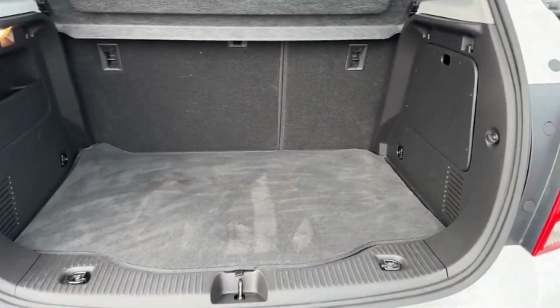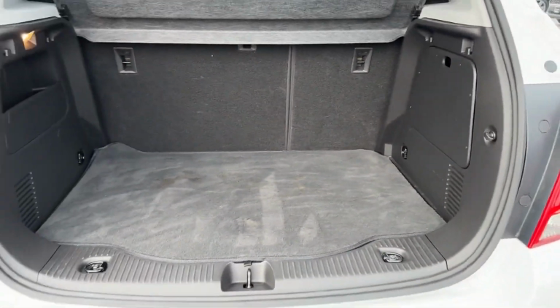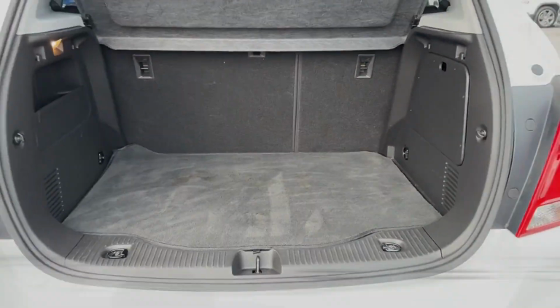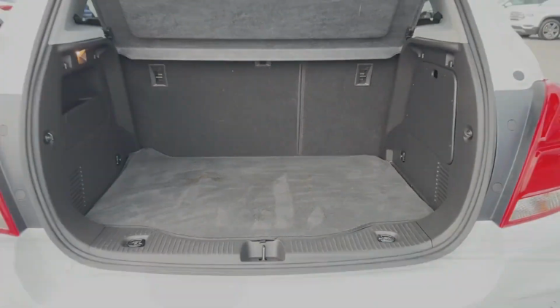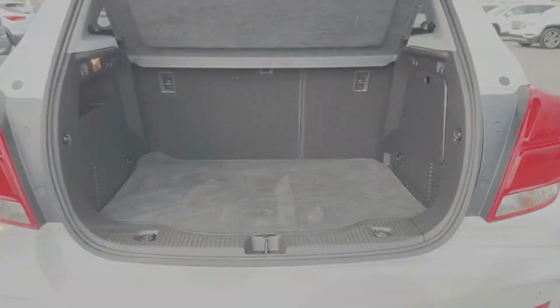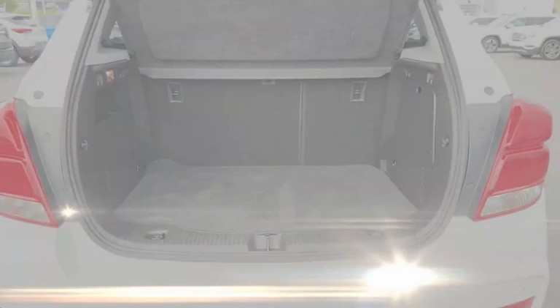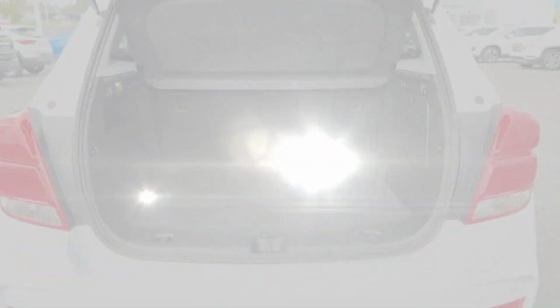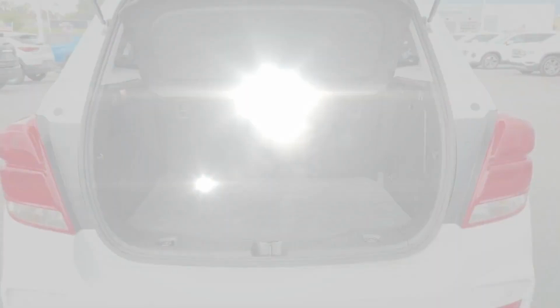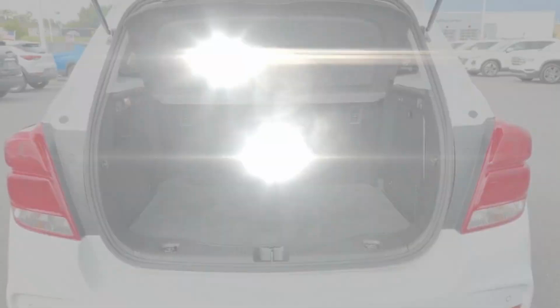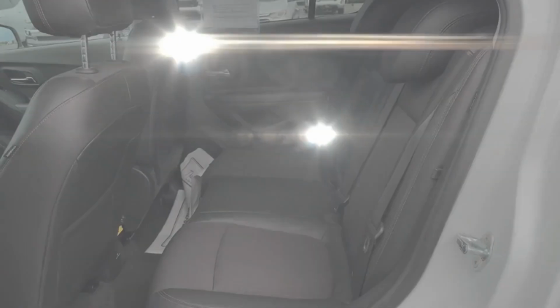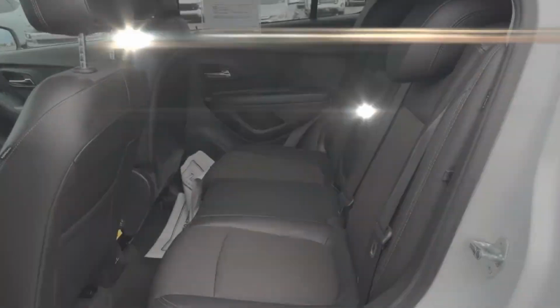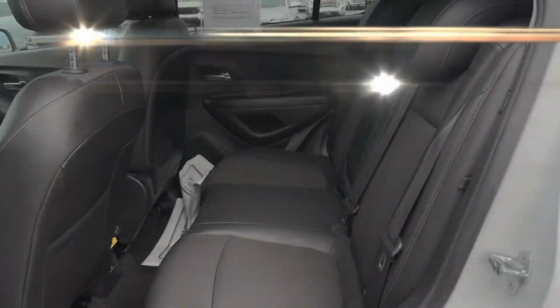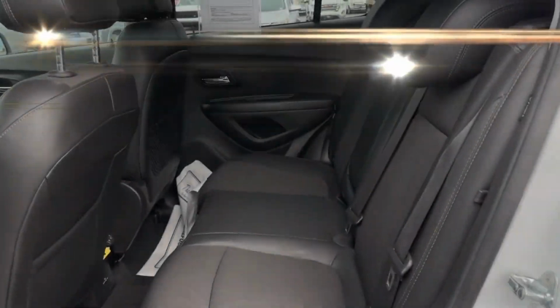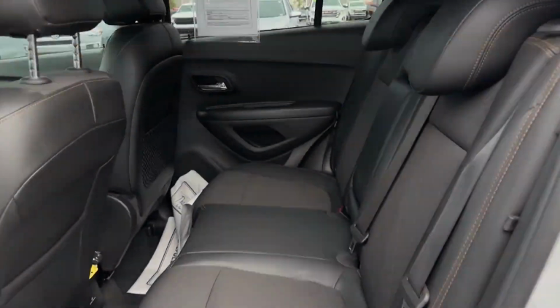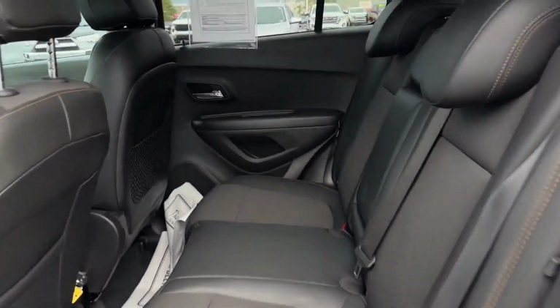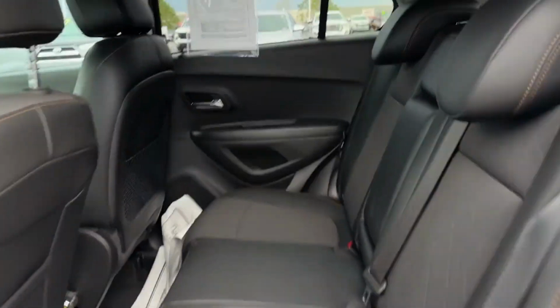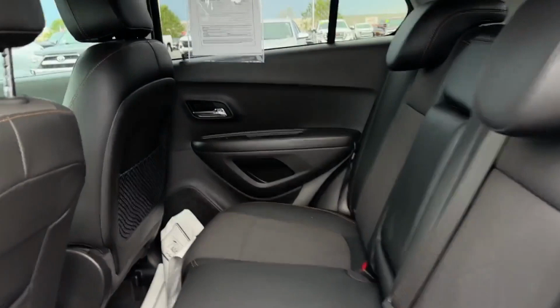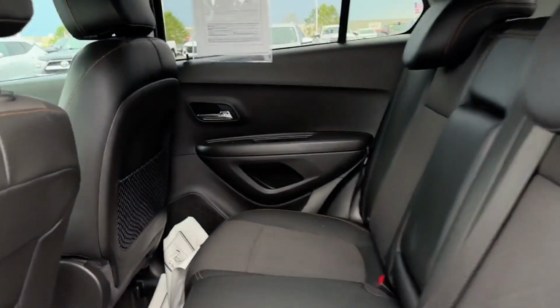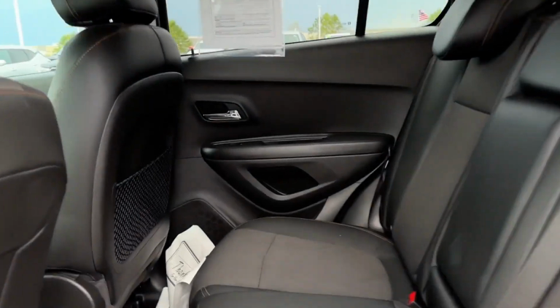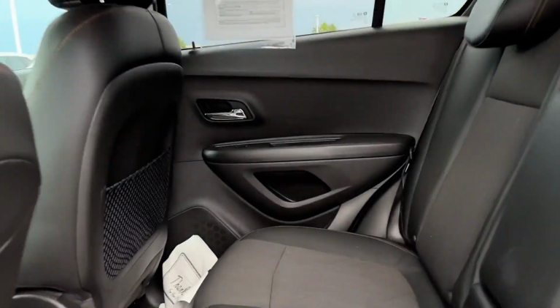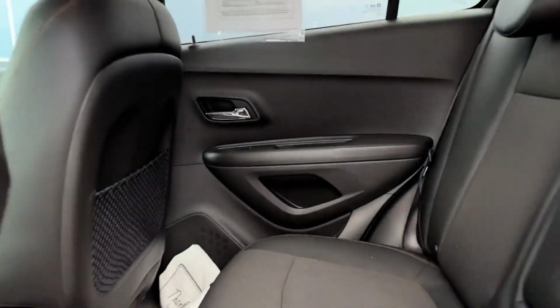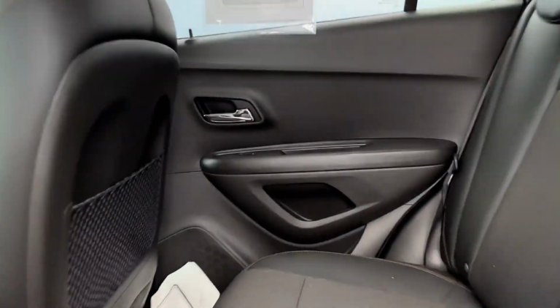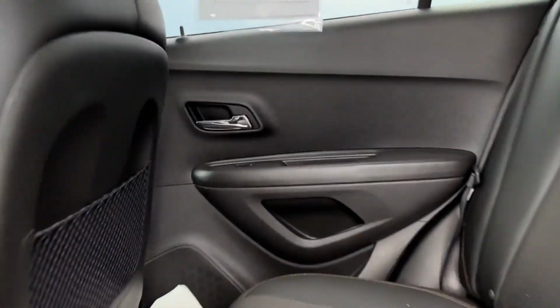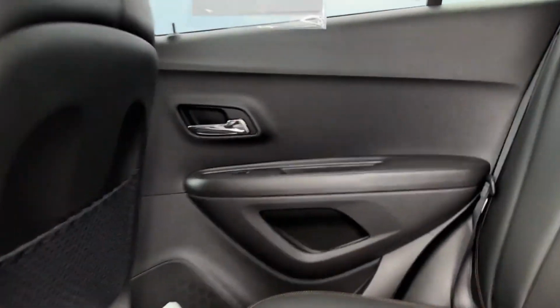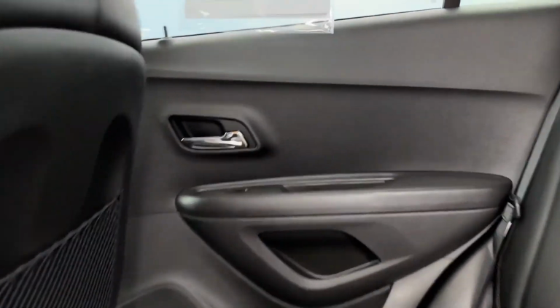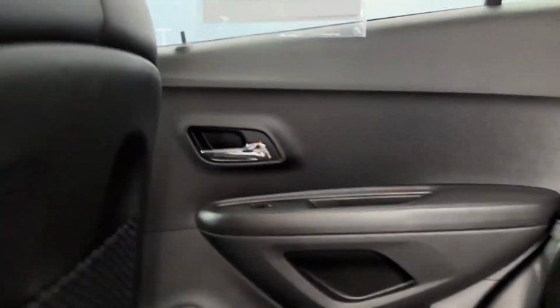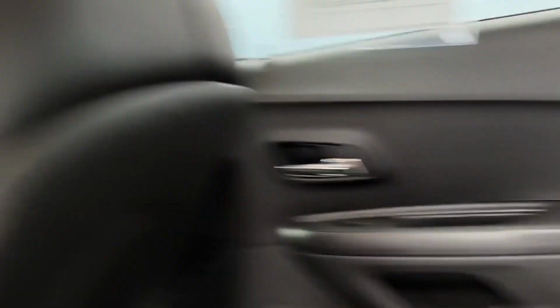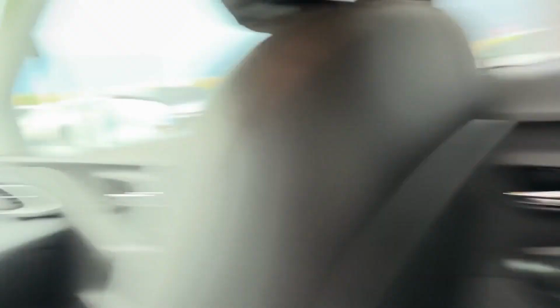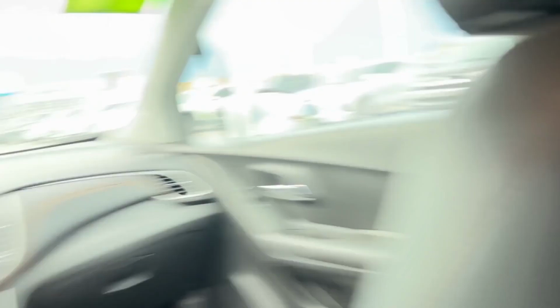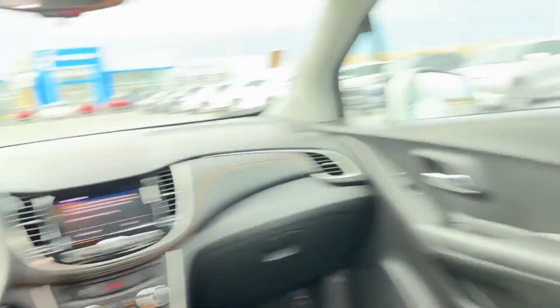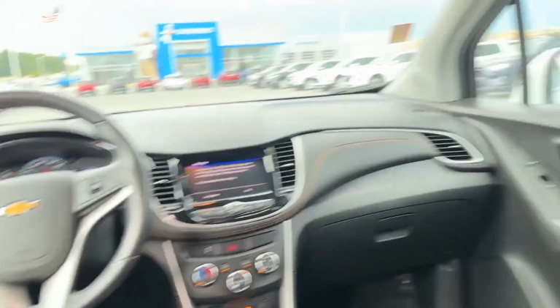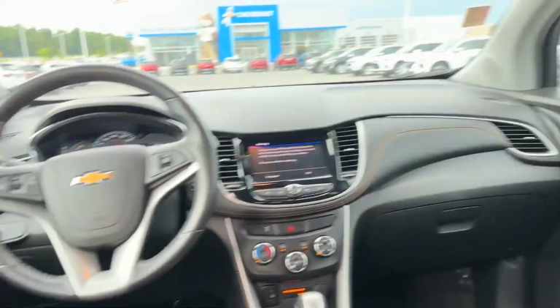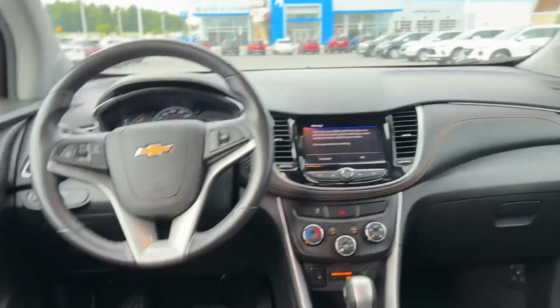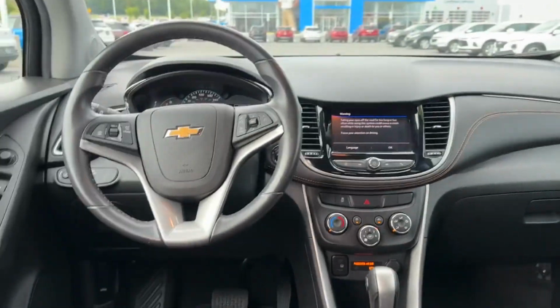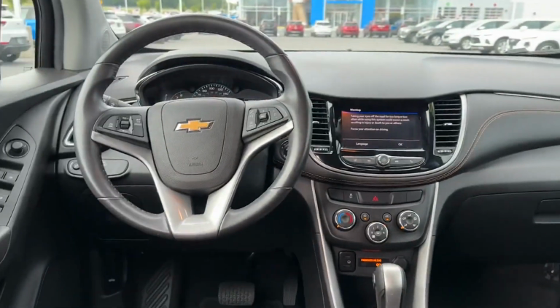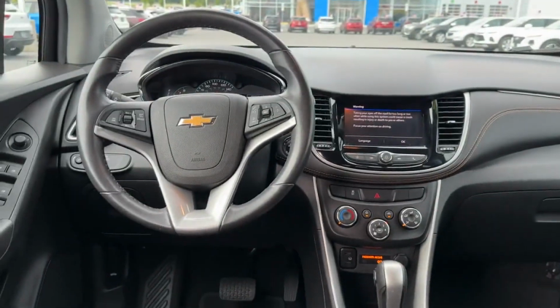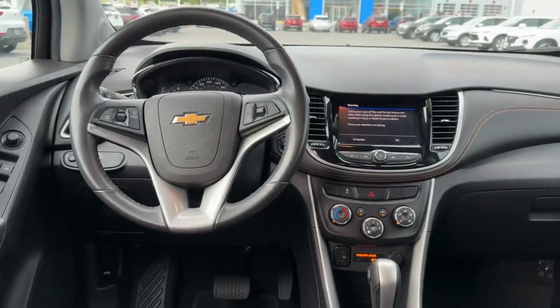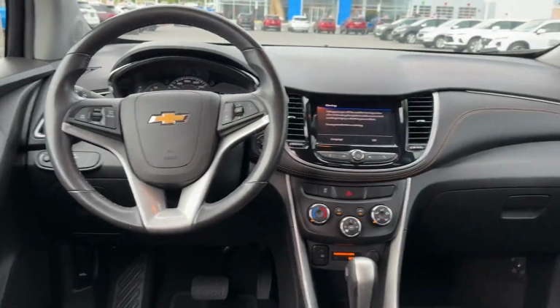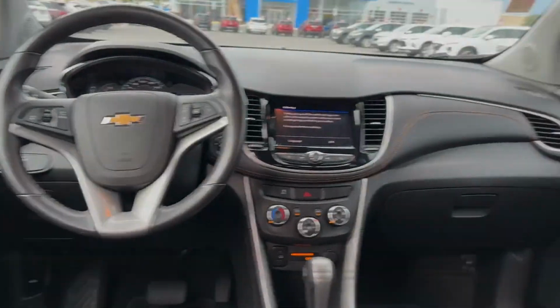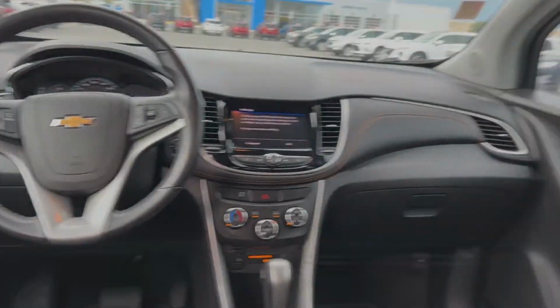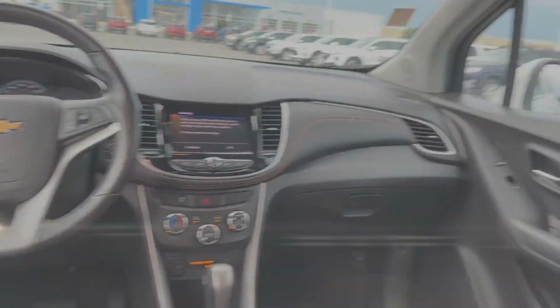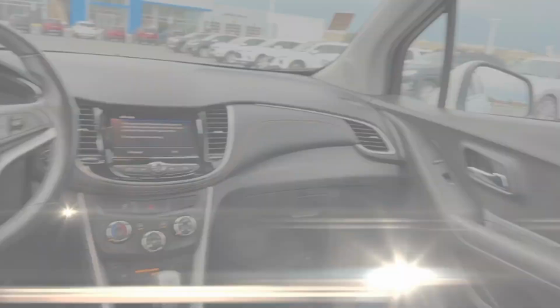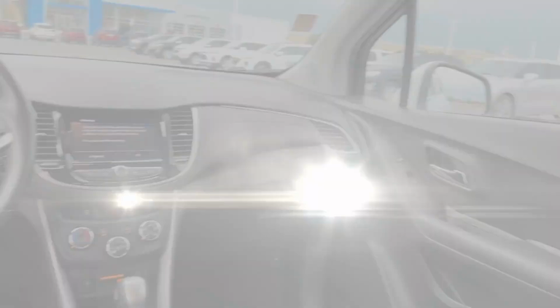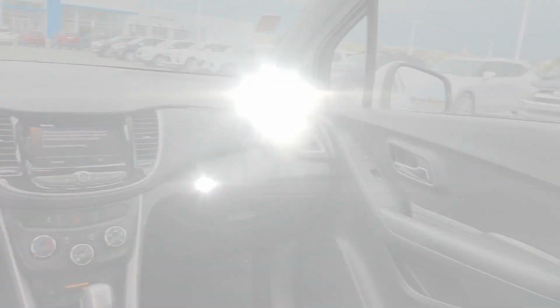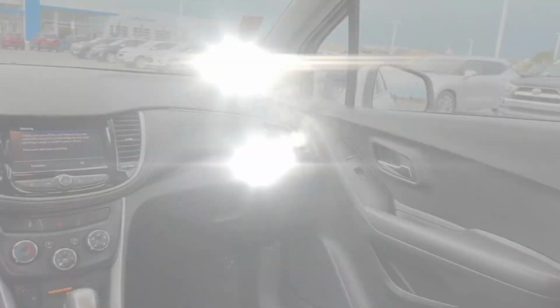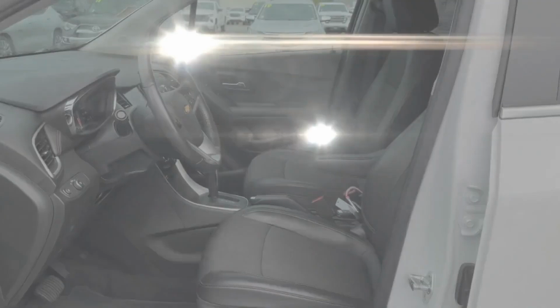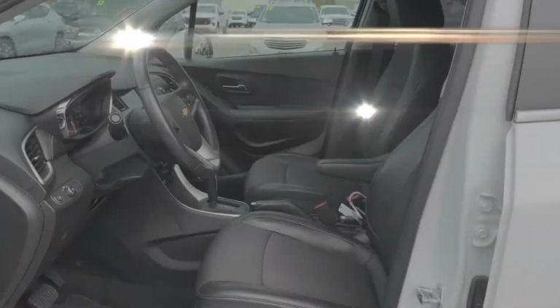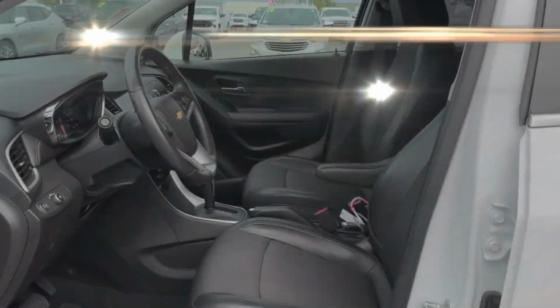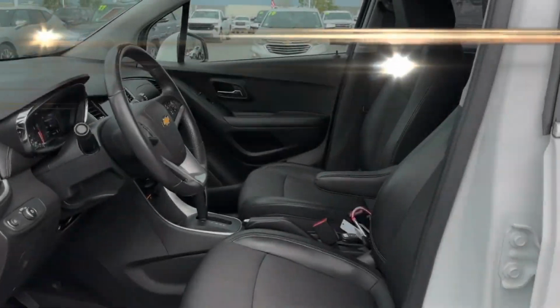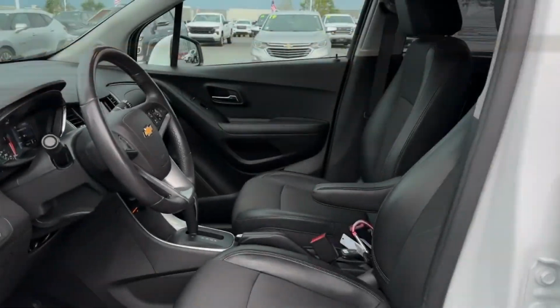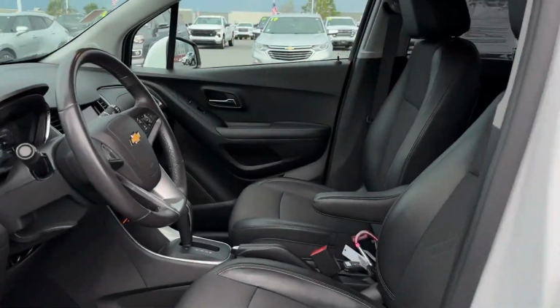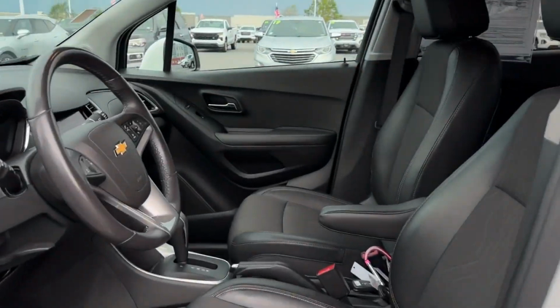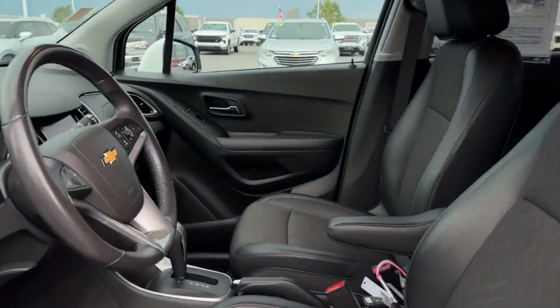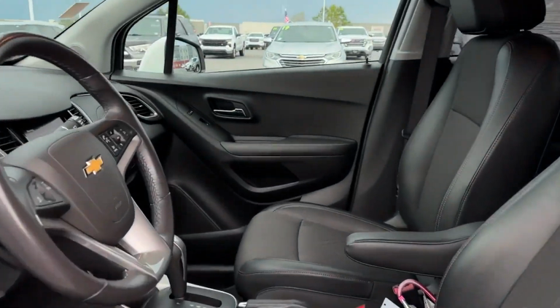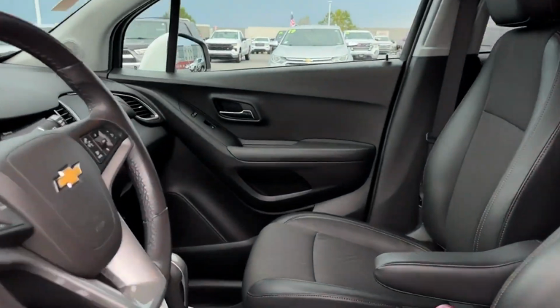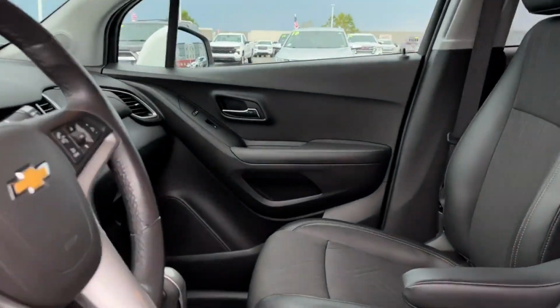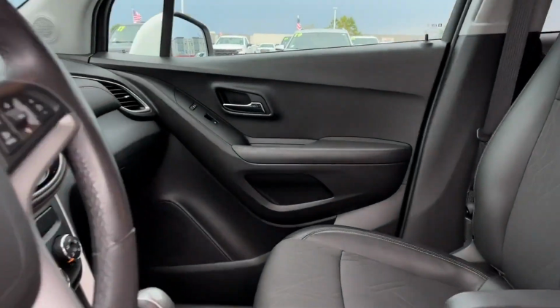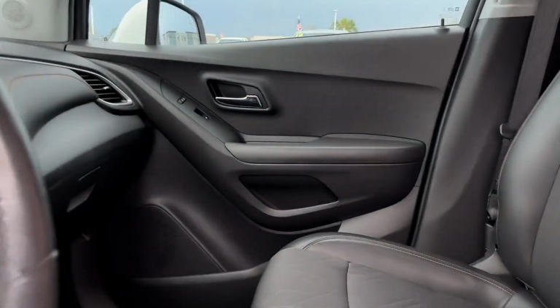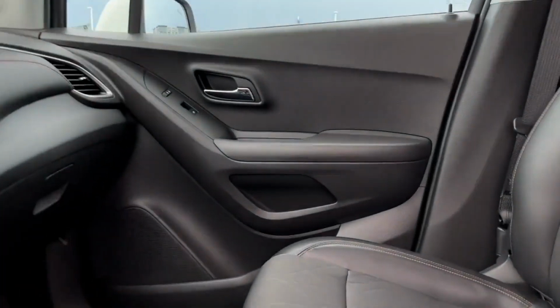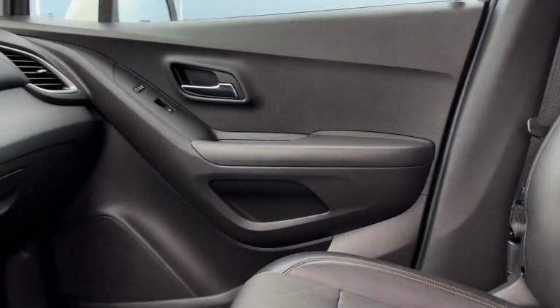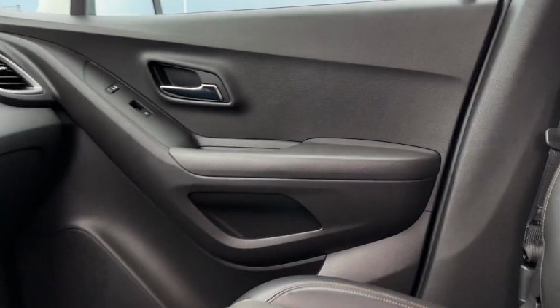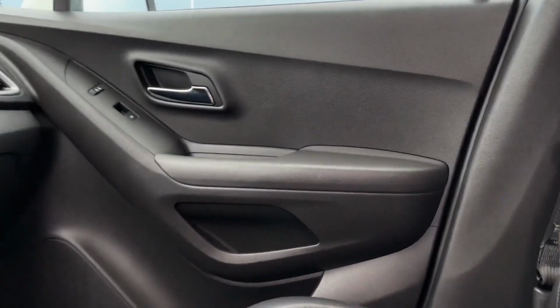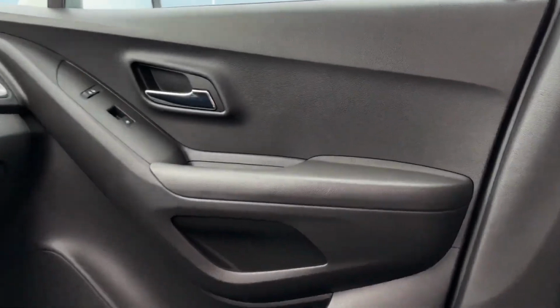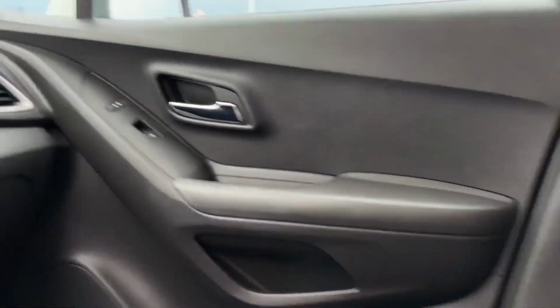Keyless entry, front bucket seats, steering wheel audio controls, automatic headlights, and auxiliary input.